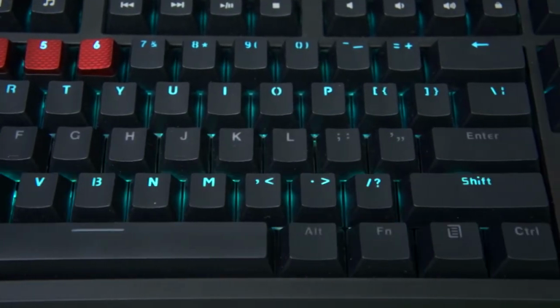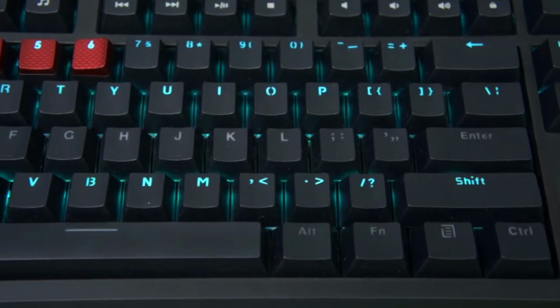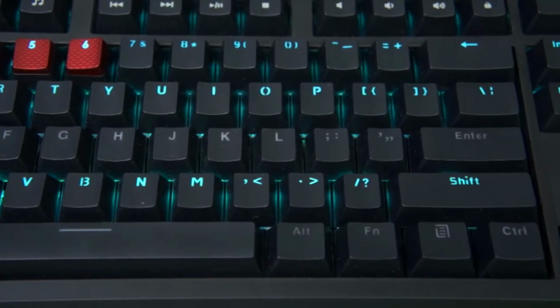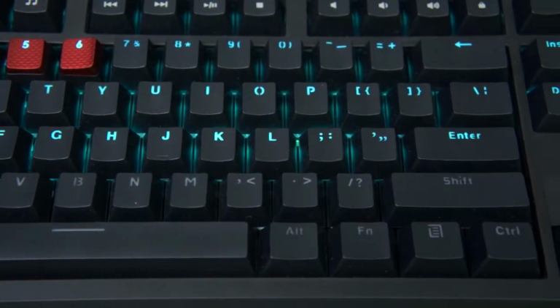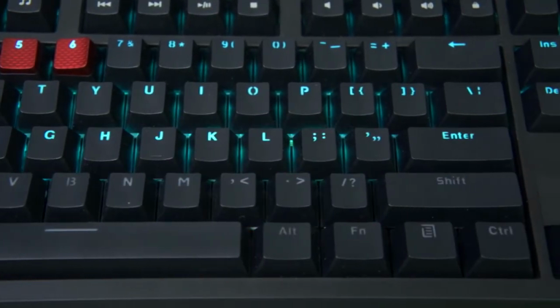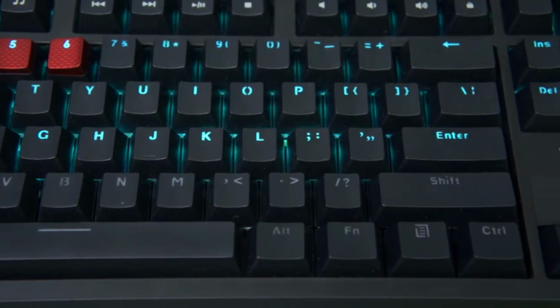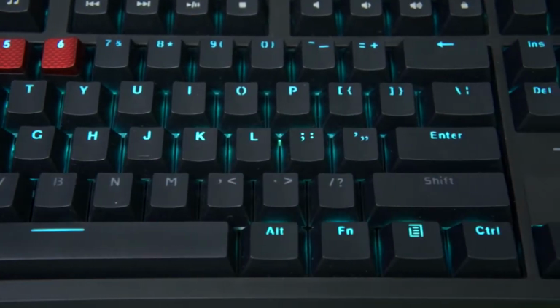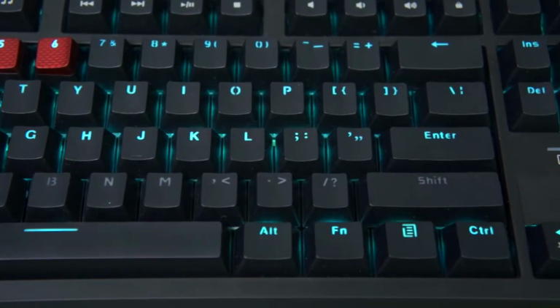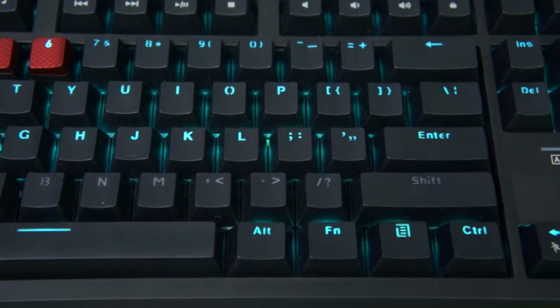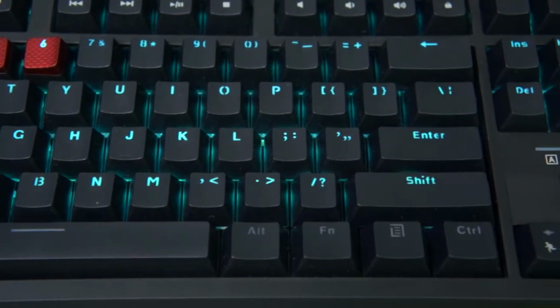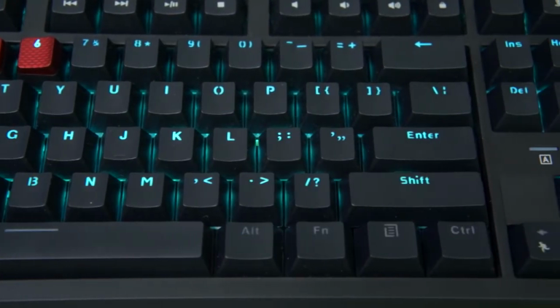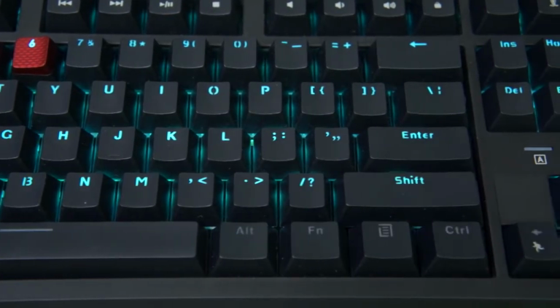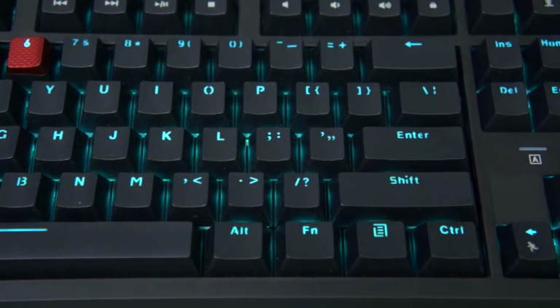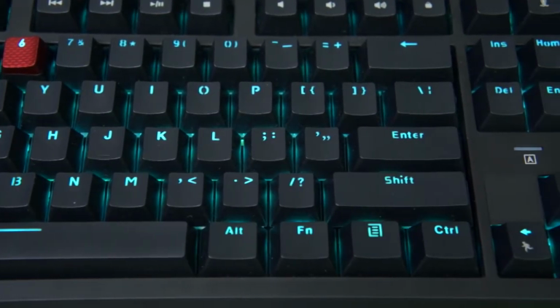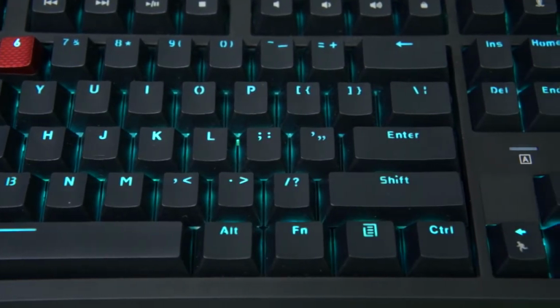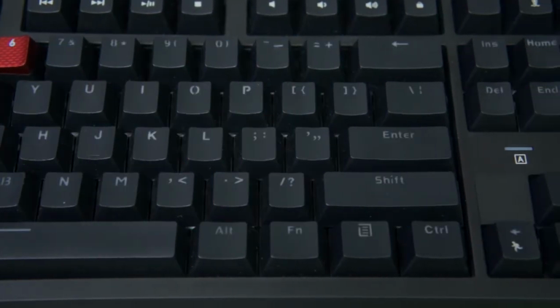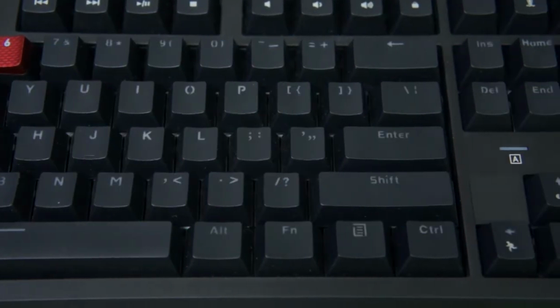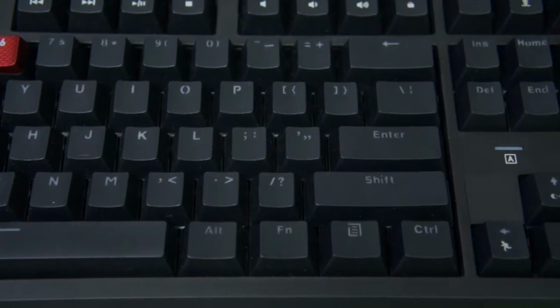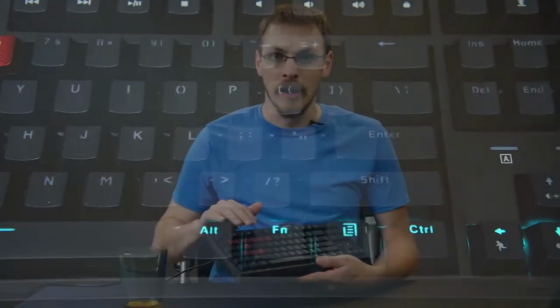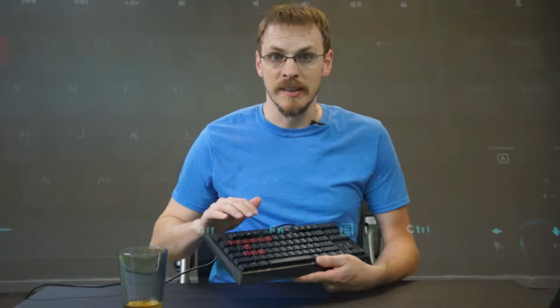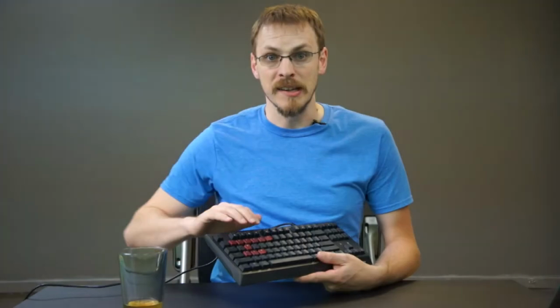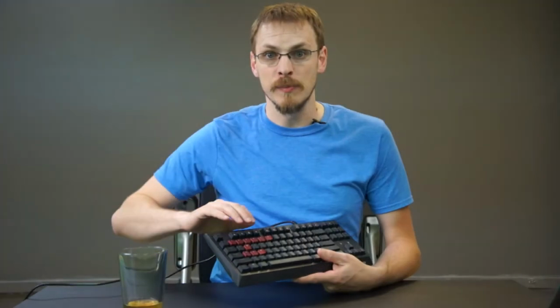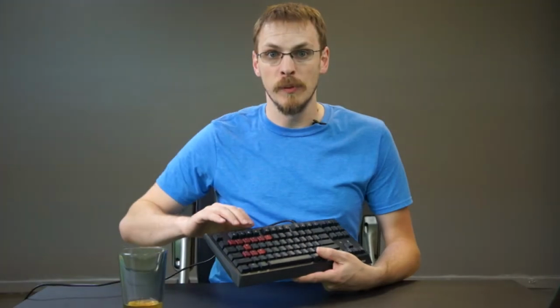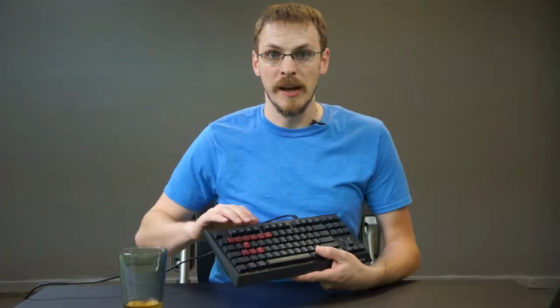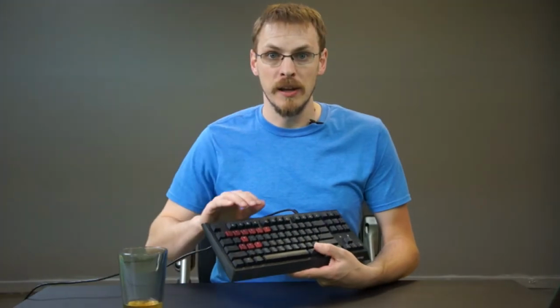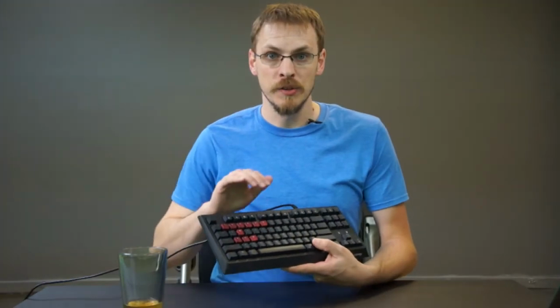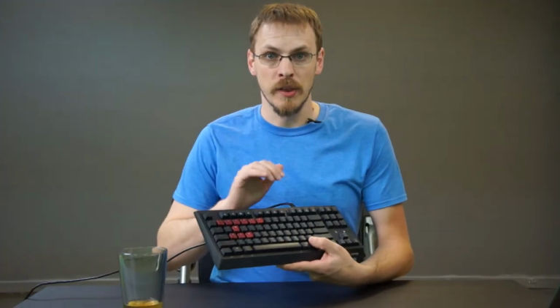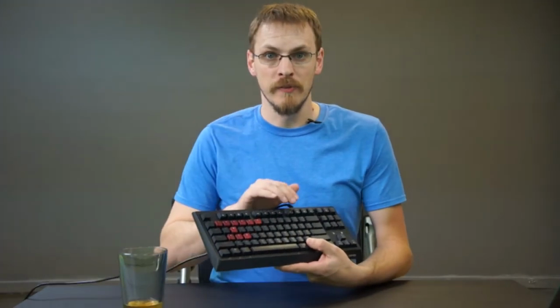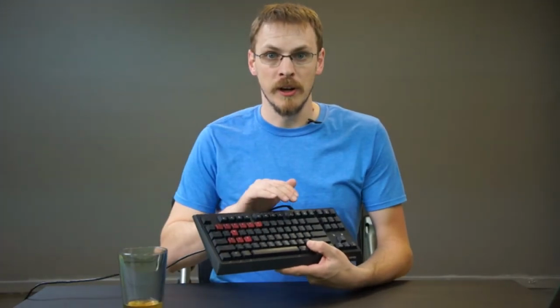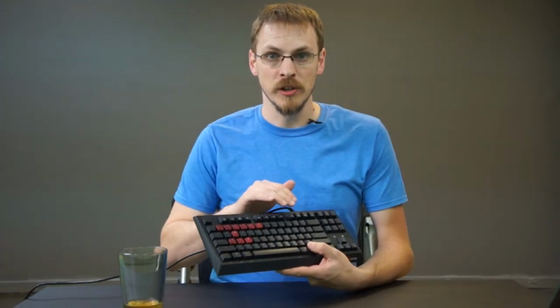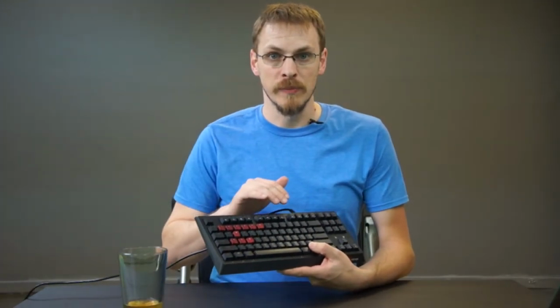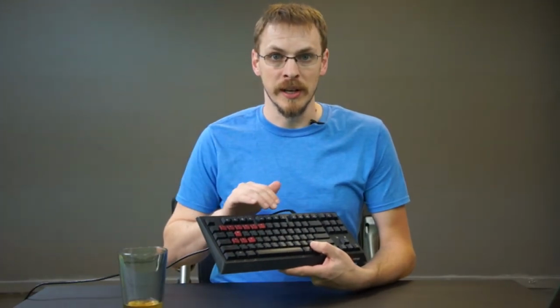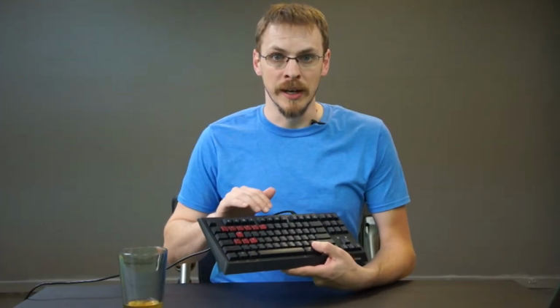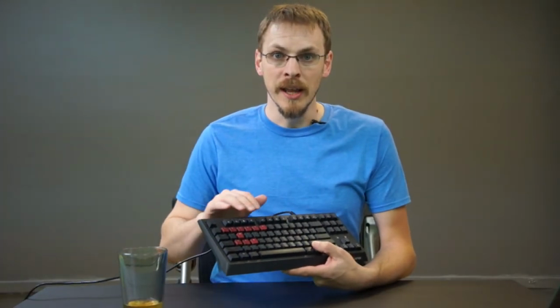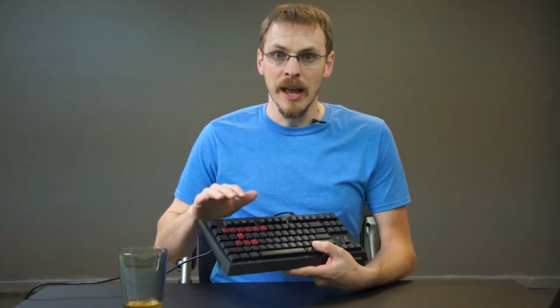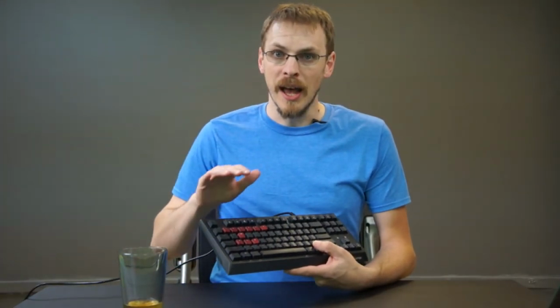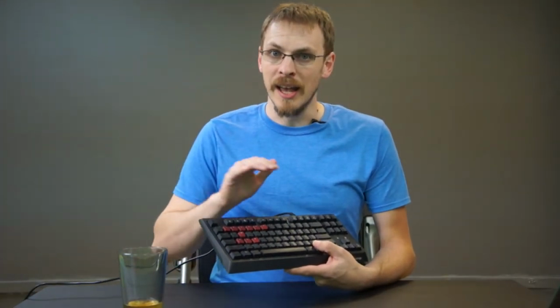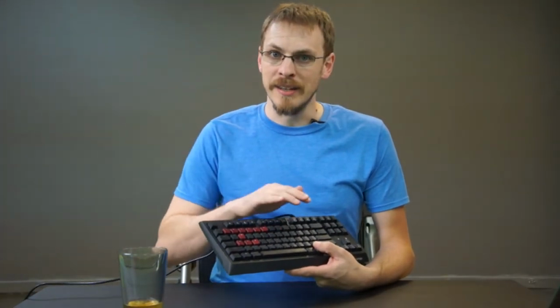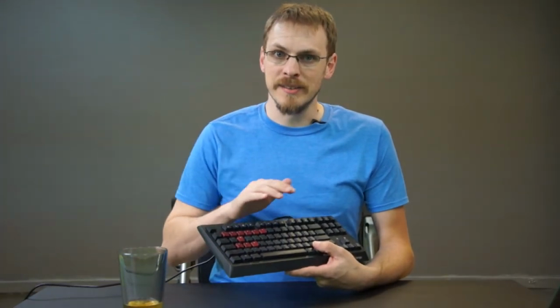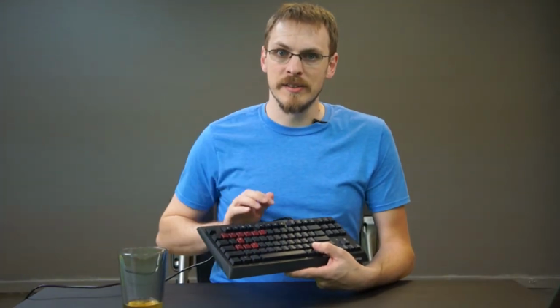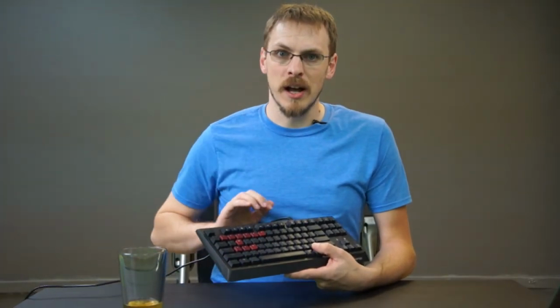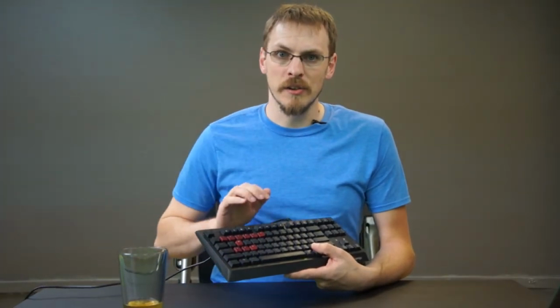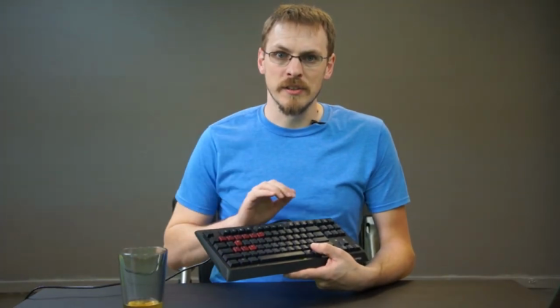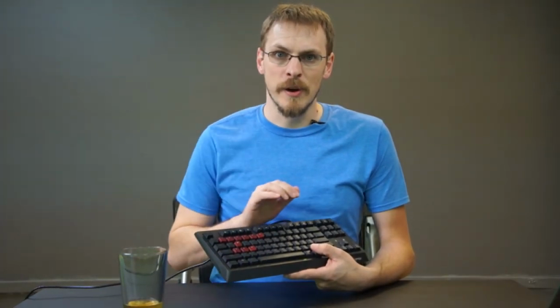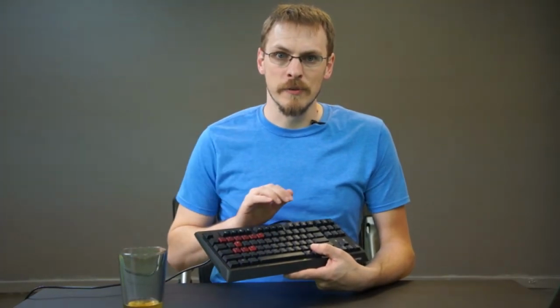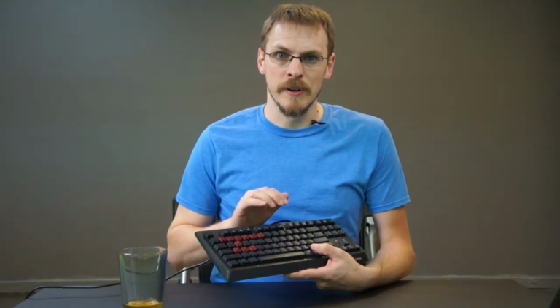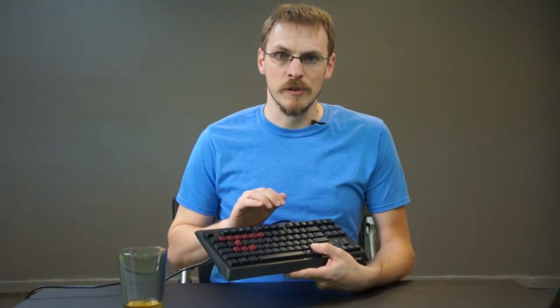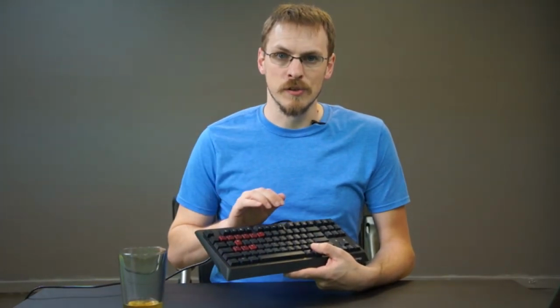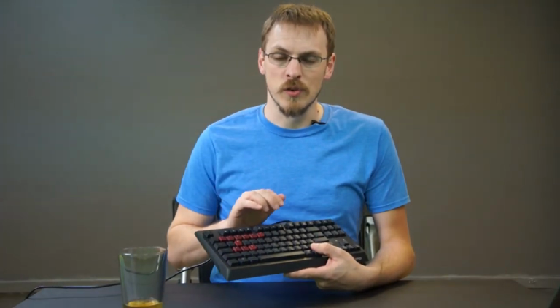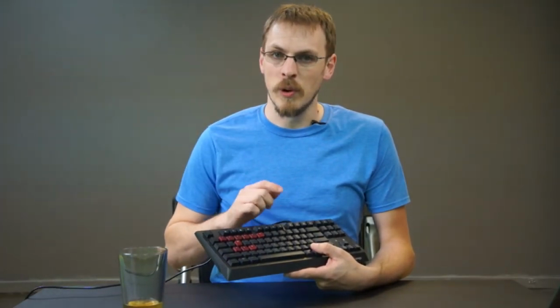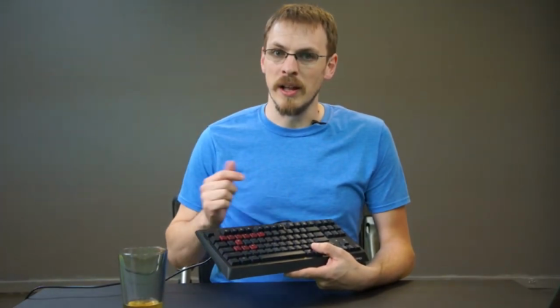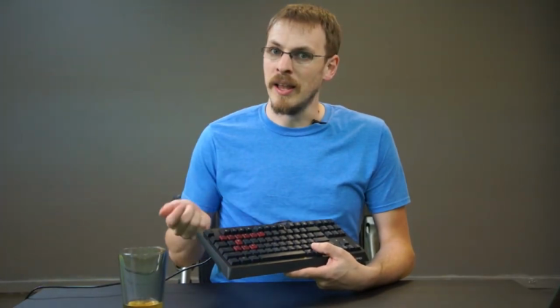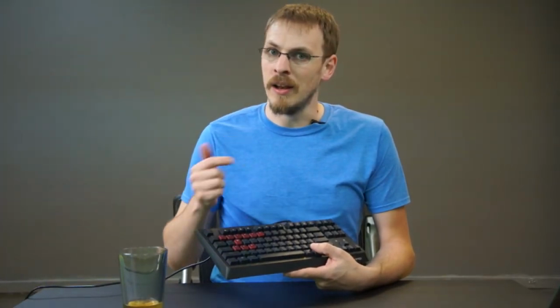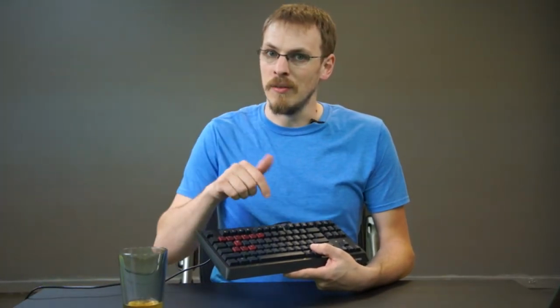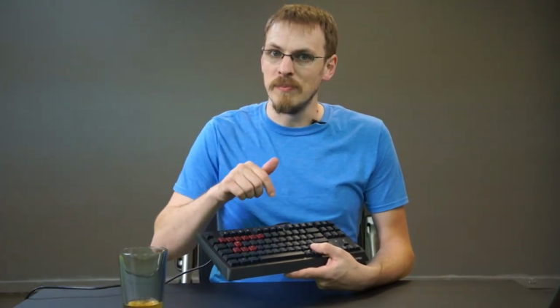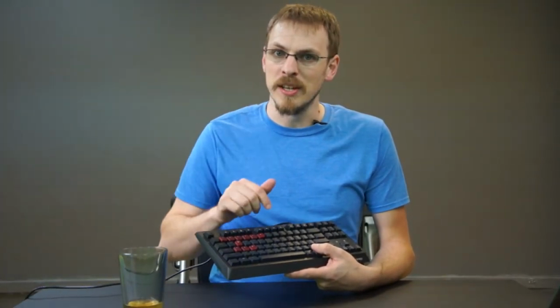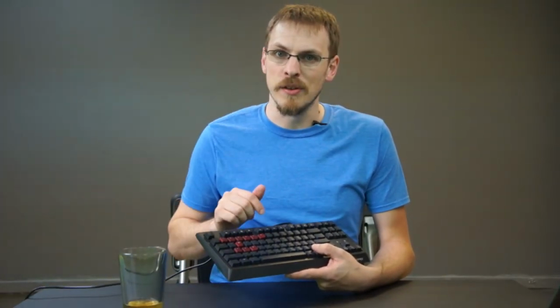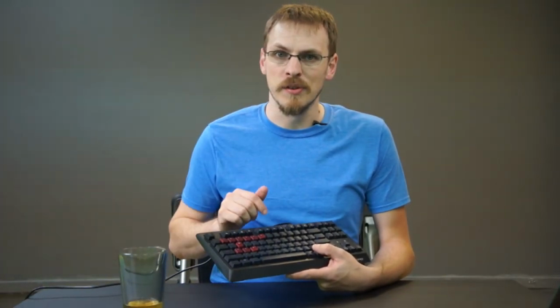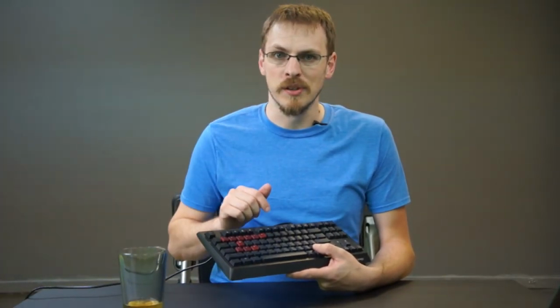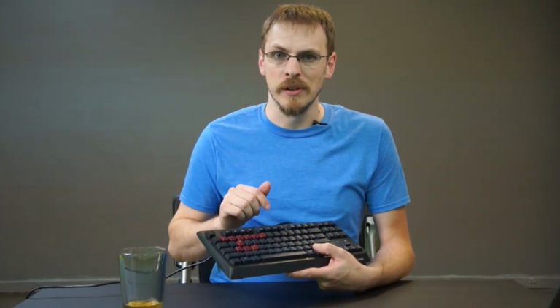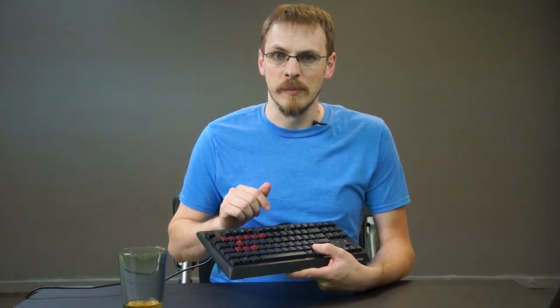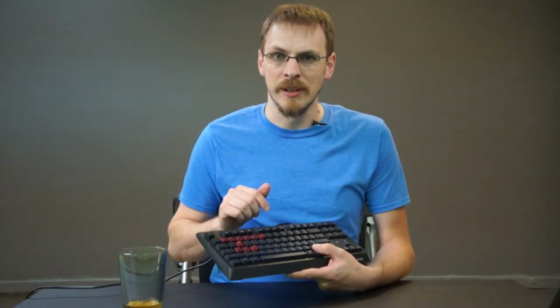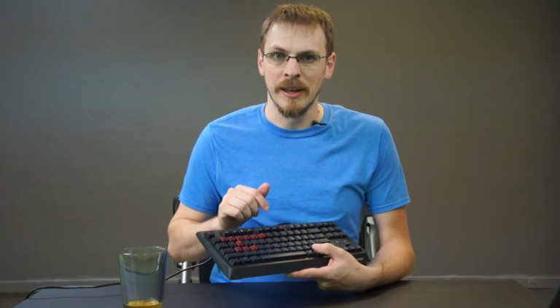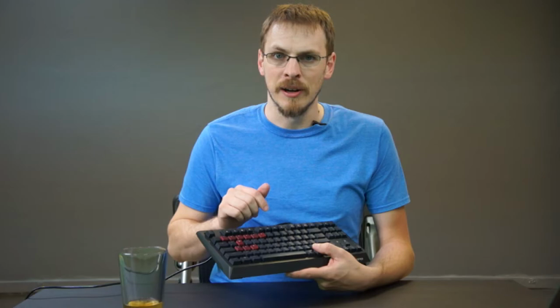There are media hotkeys on the top row that are accessible by using the function button. It does toggle some other features as well, and I'll get to those a little bit later.